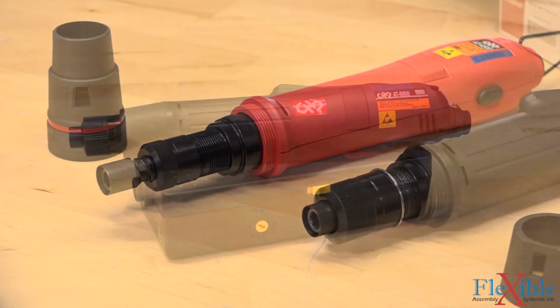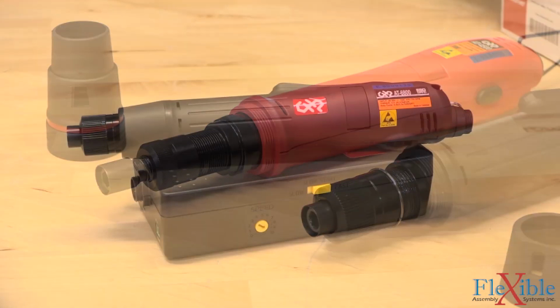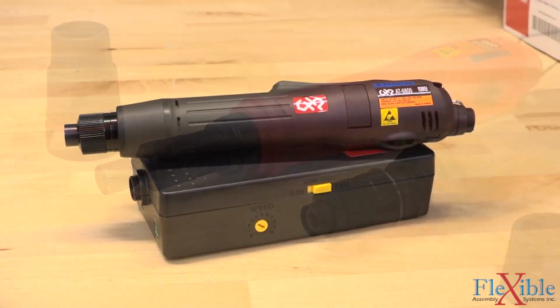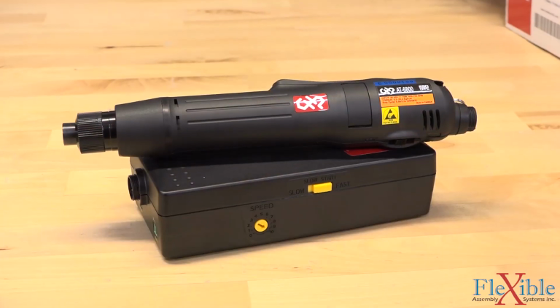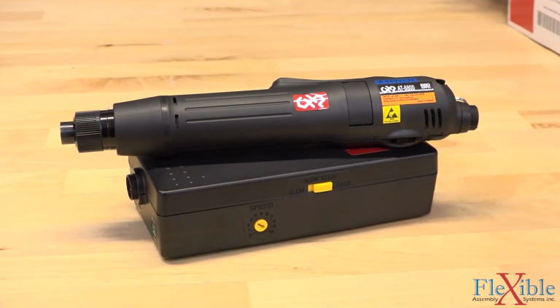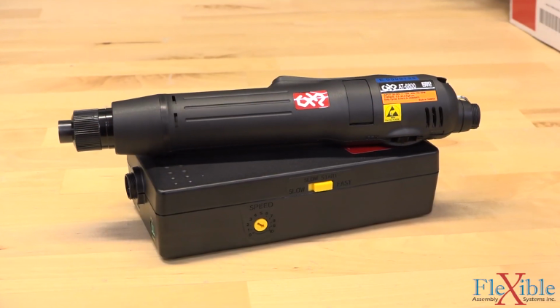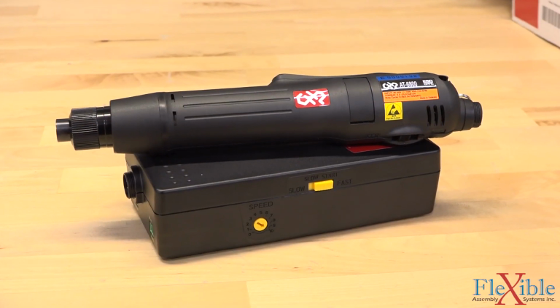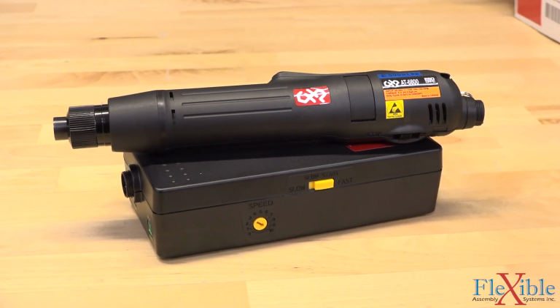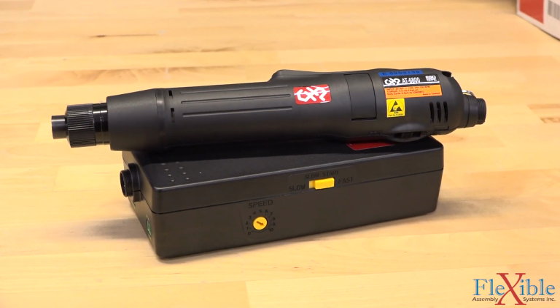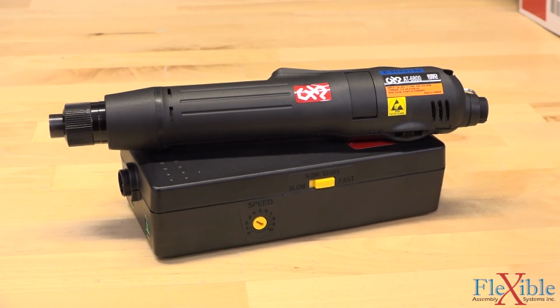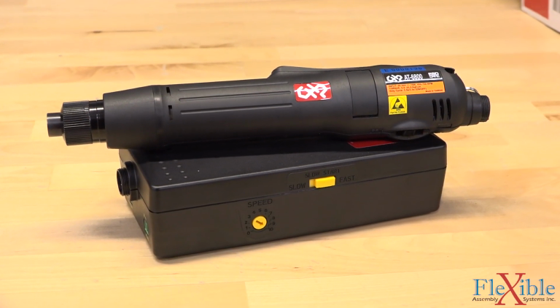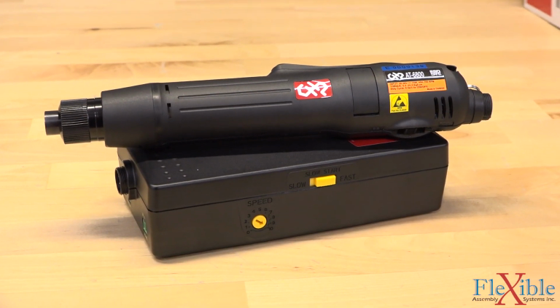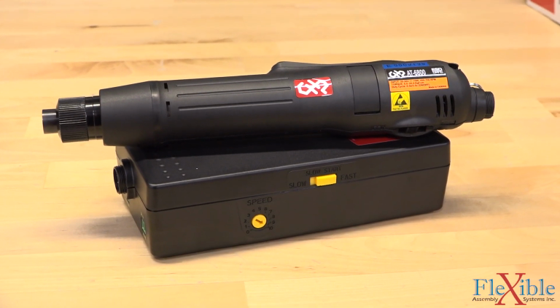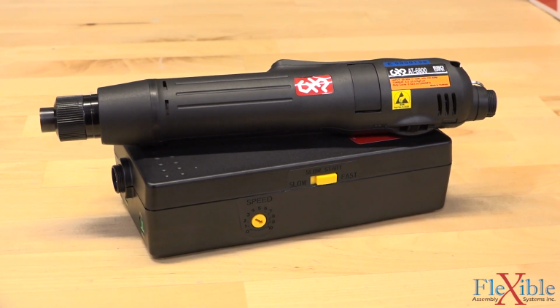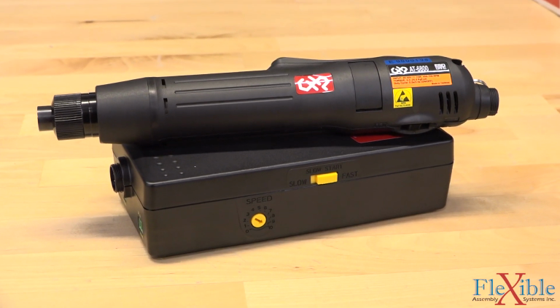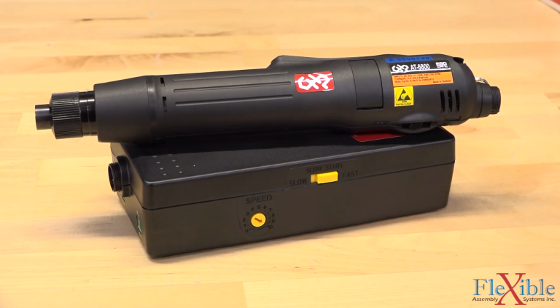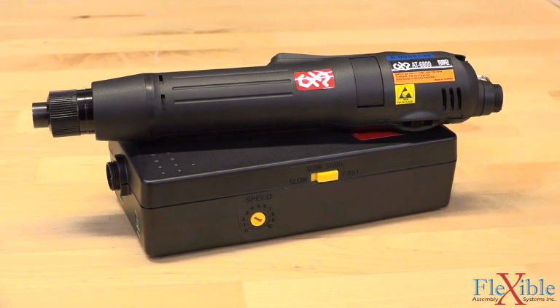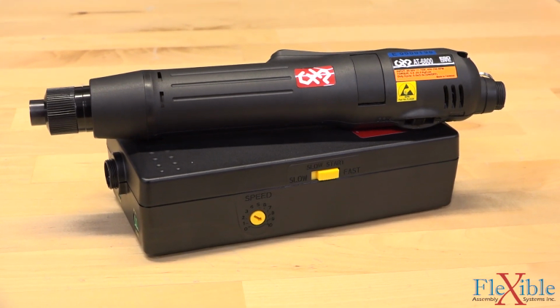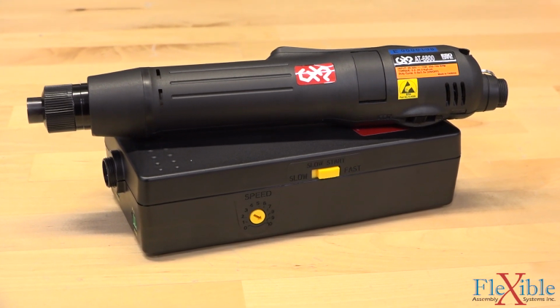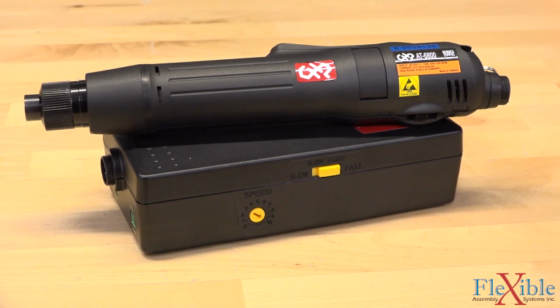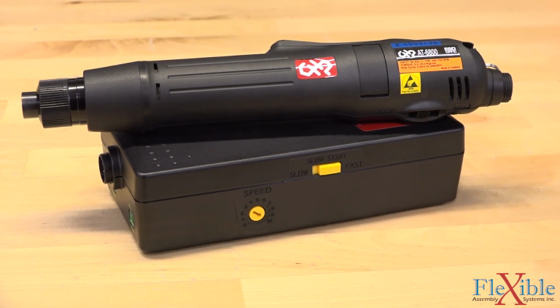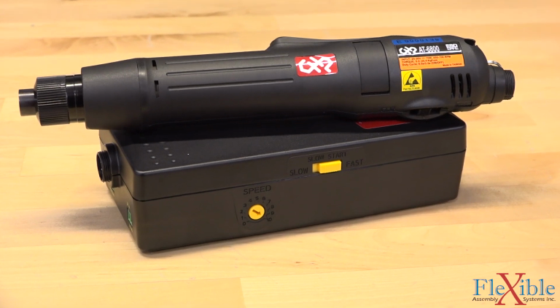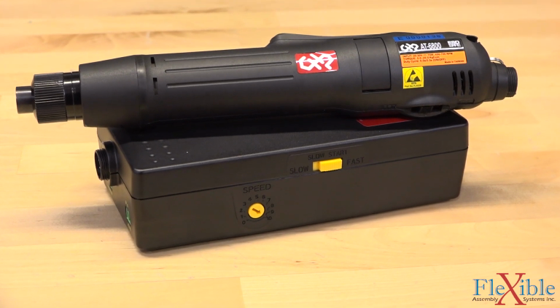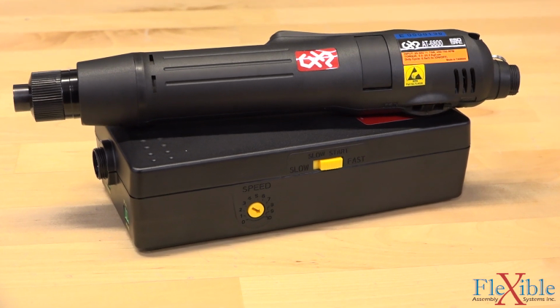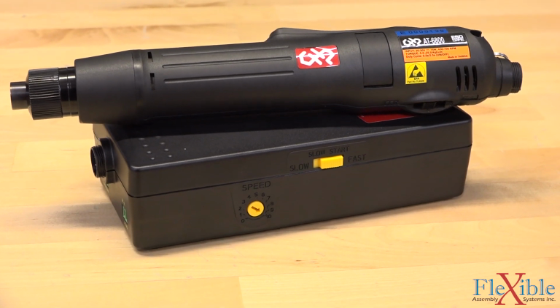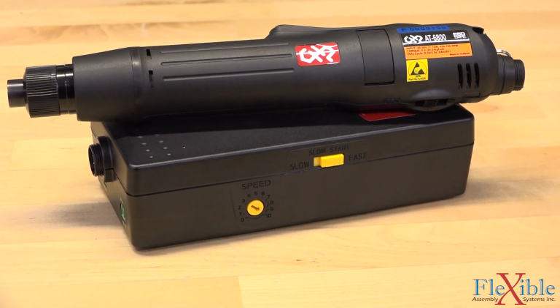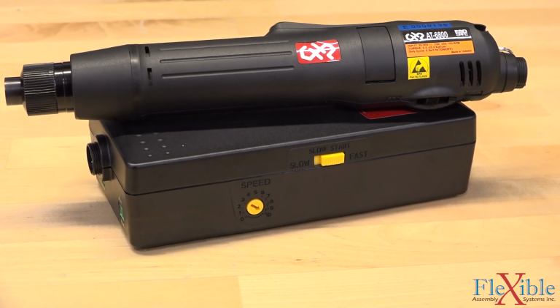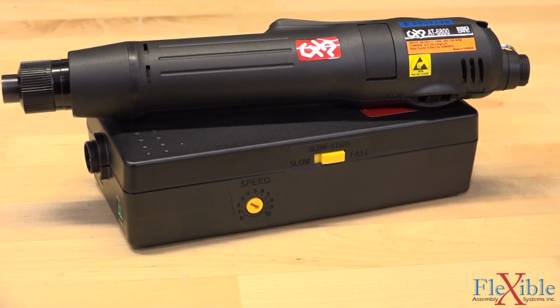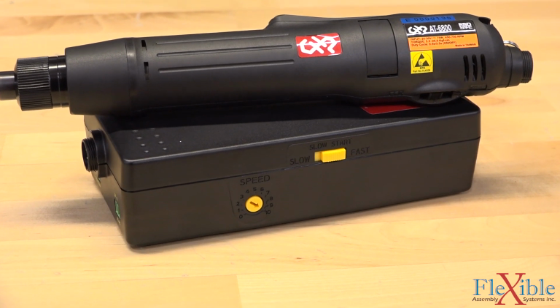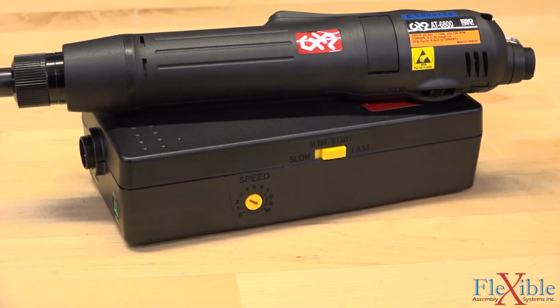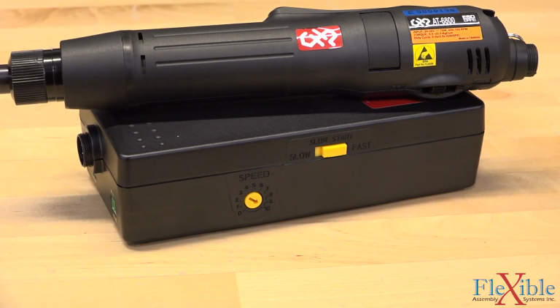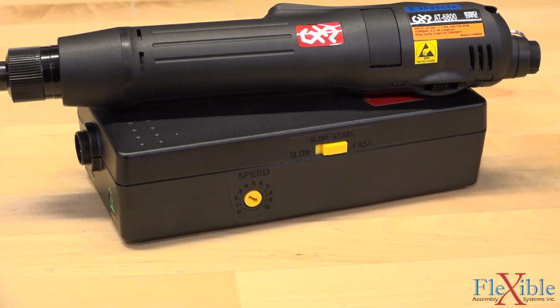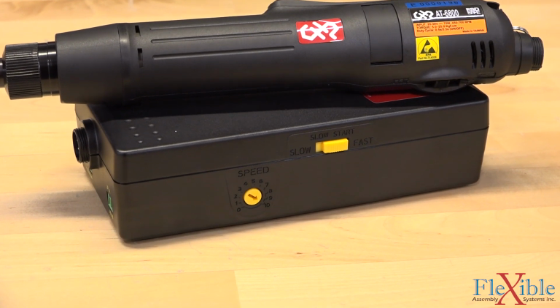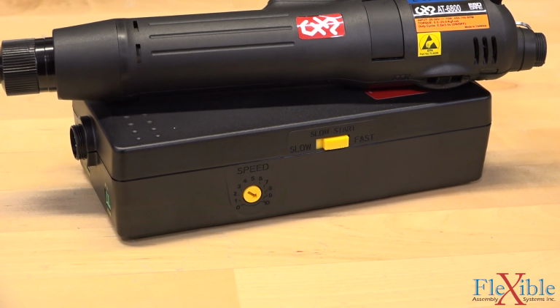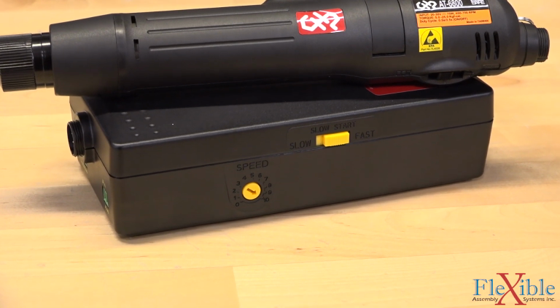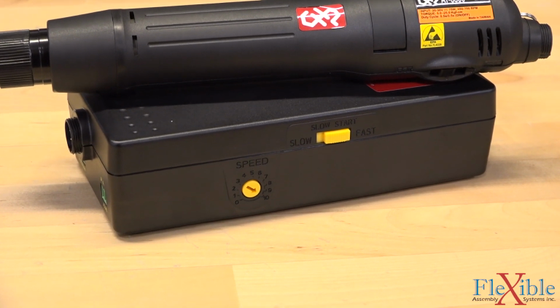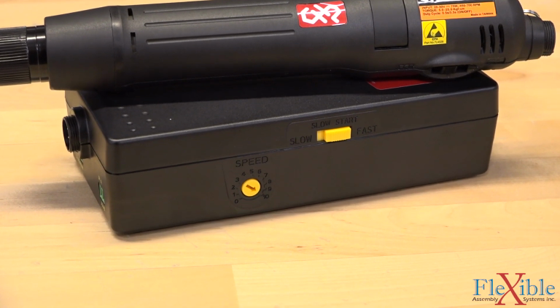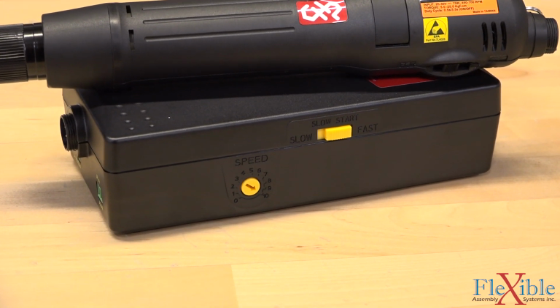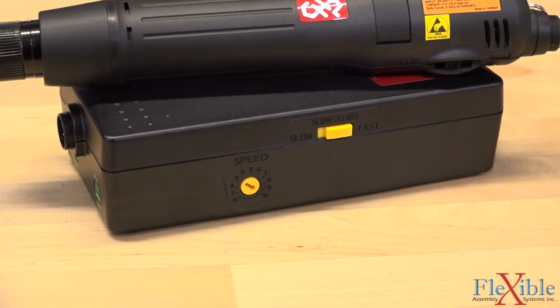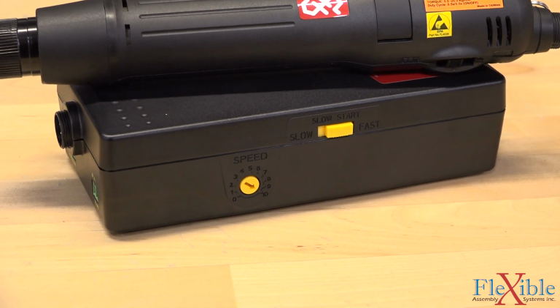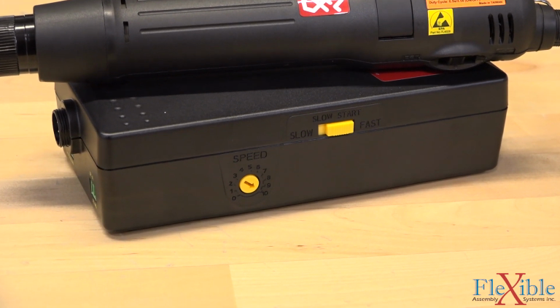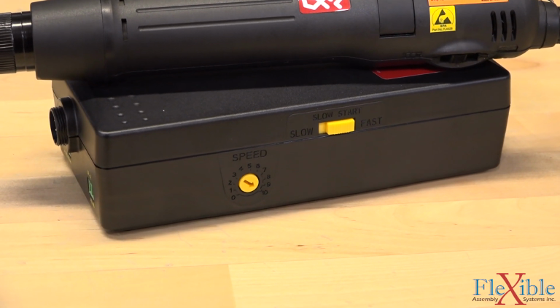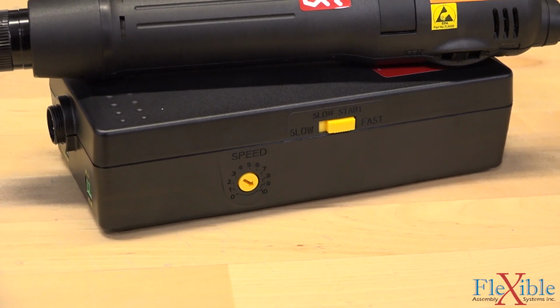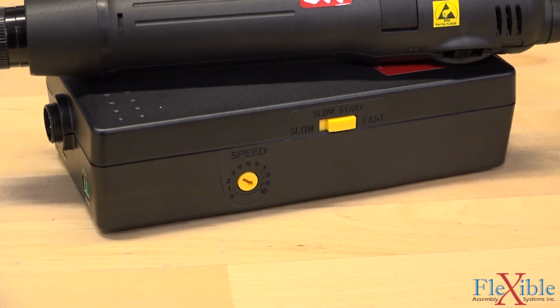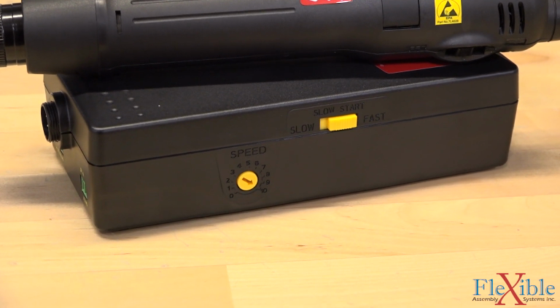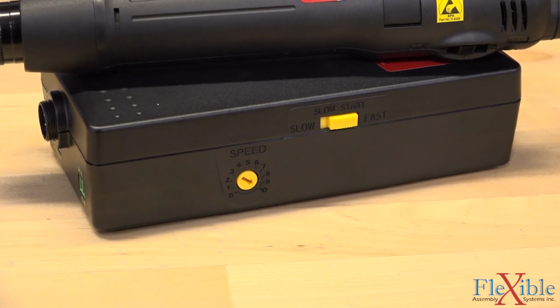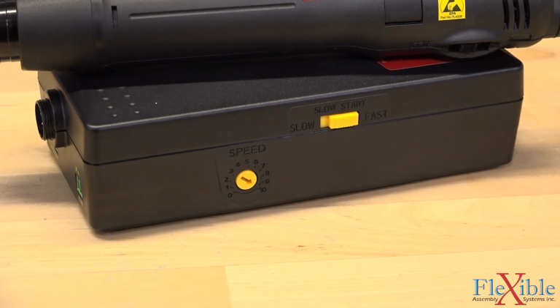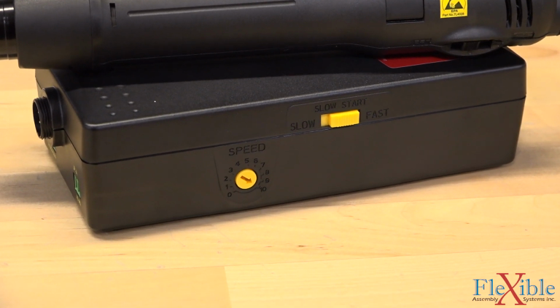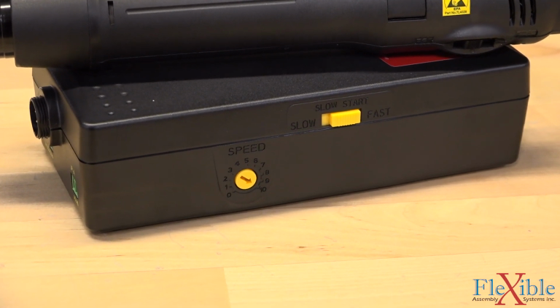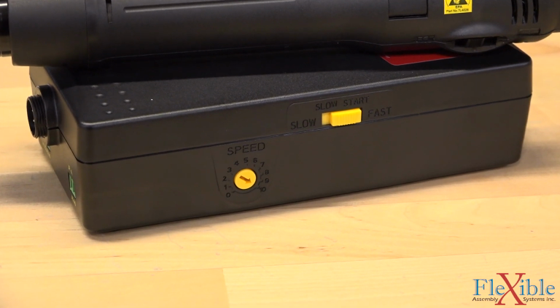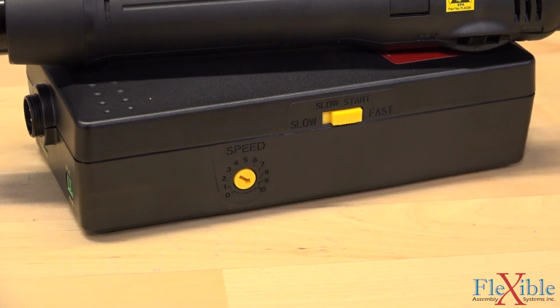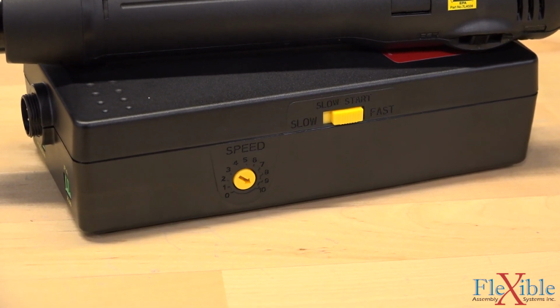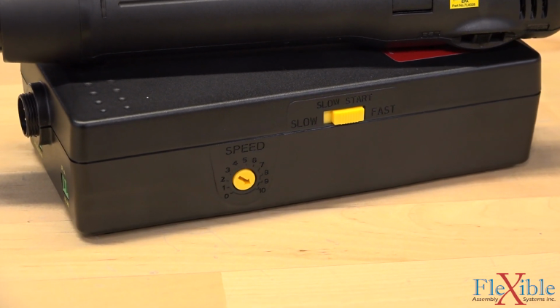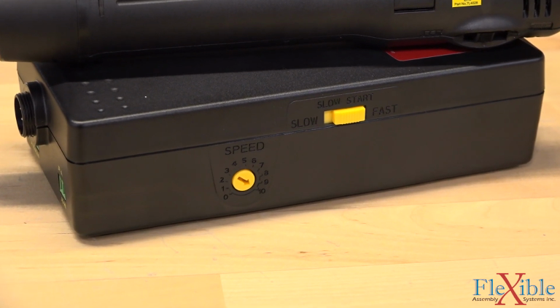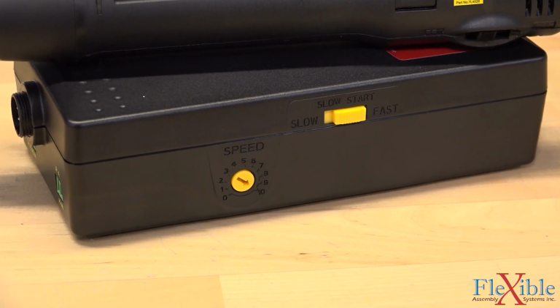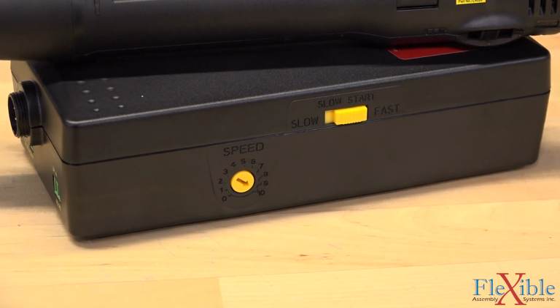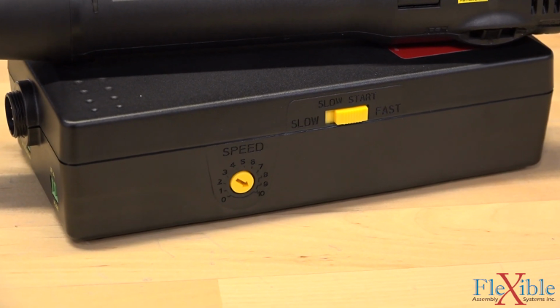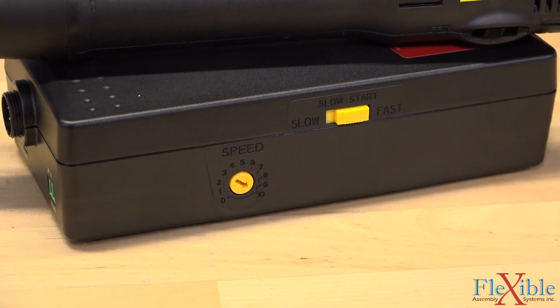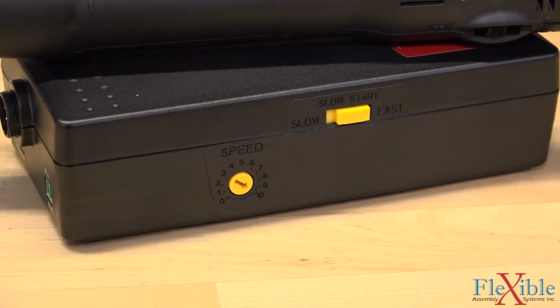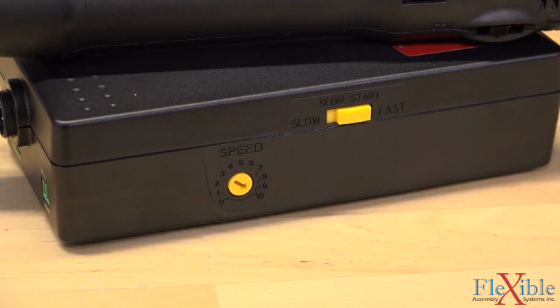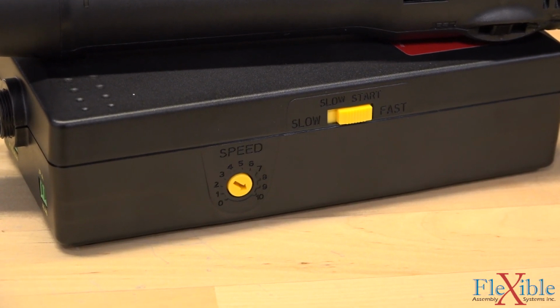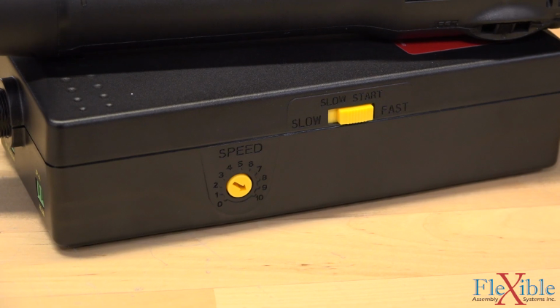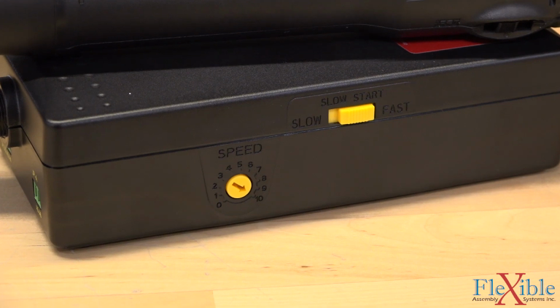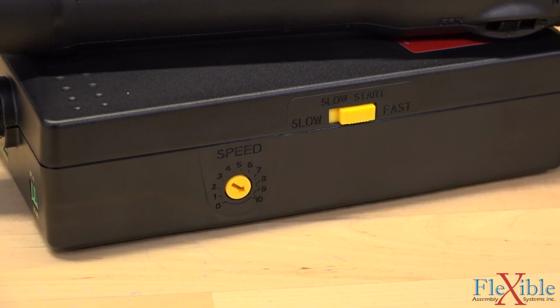The standard 60 watt and 75 watt power supplies allow the operator to set a soft start and adjust the stepless speed control.